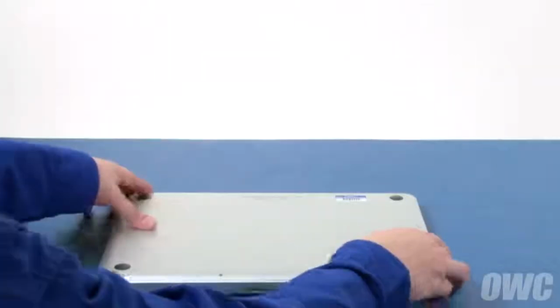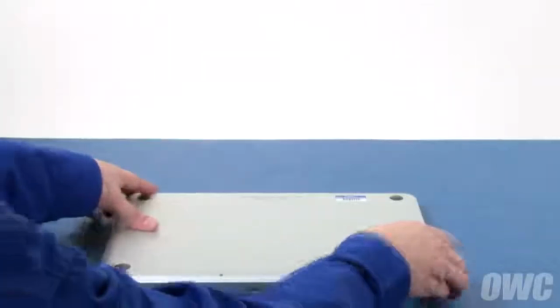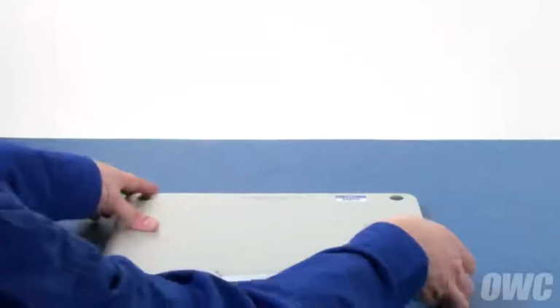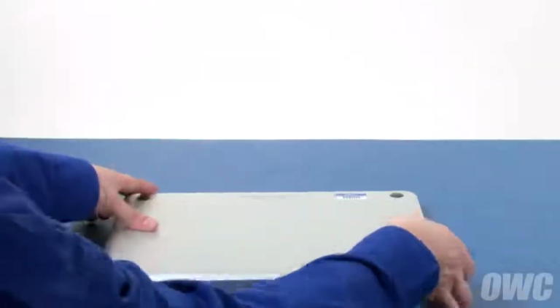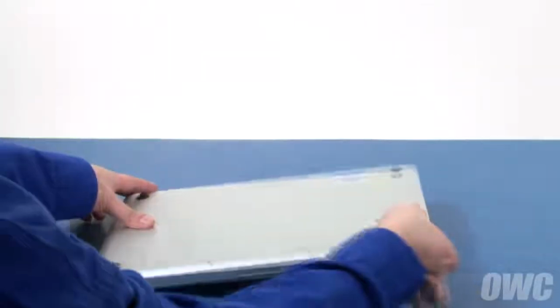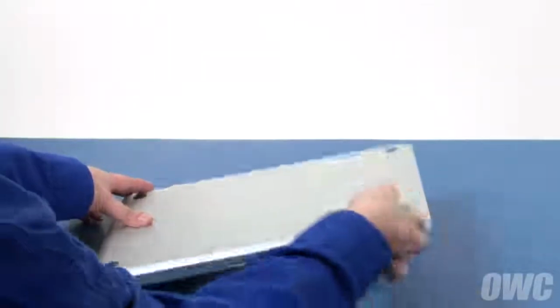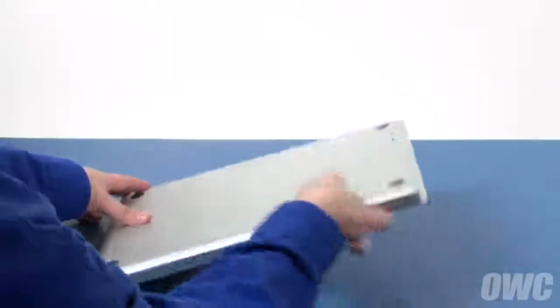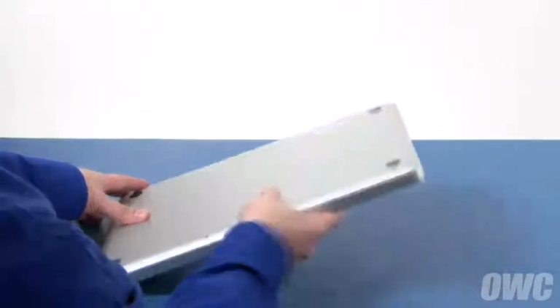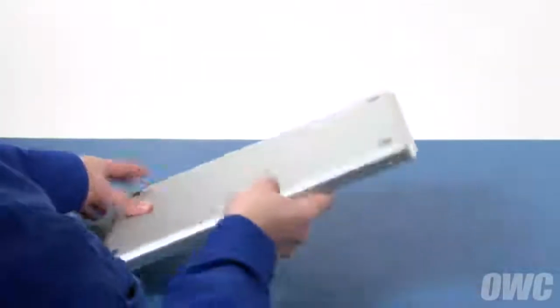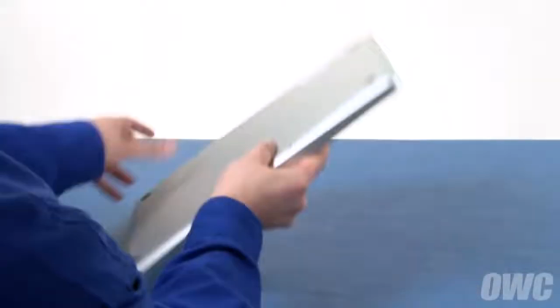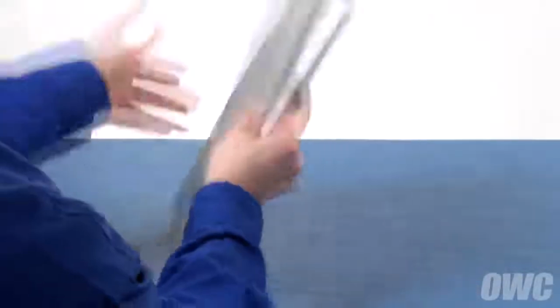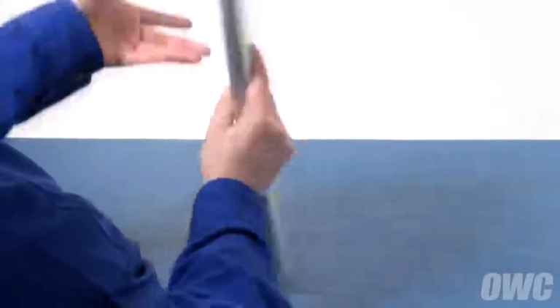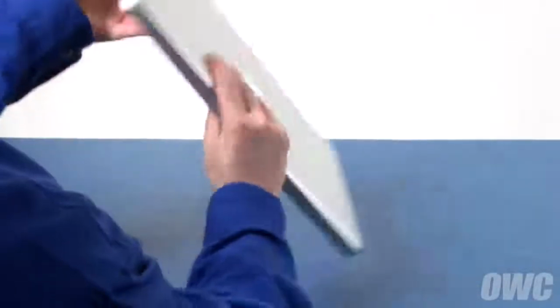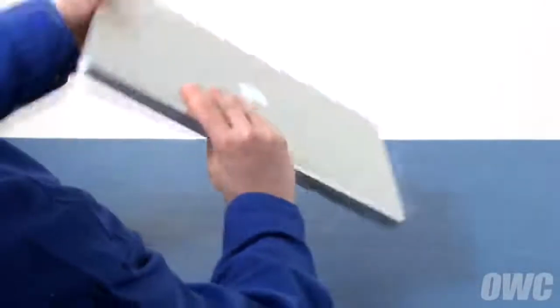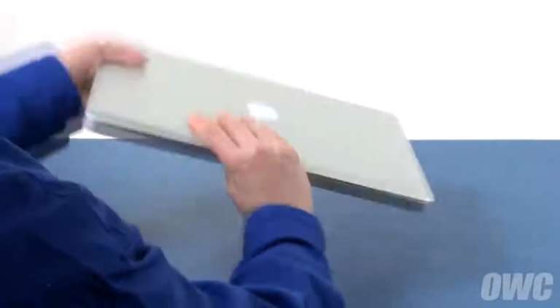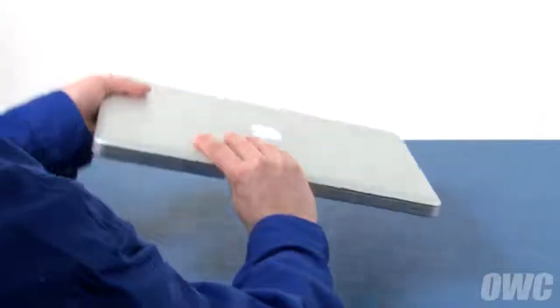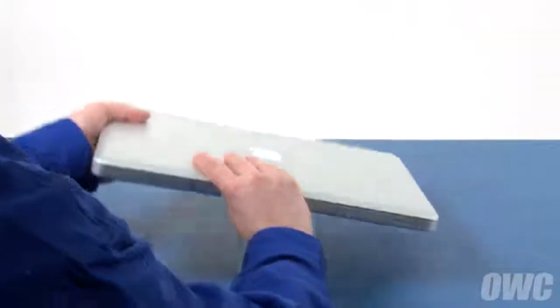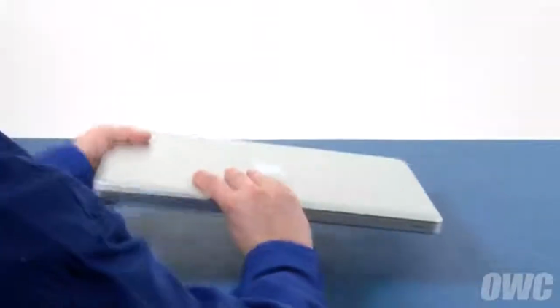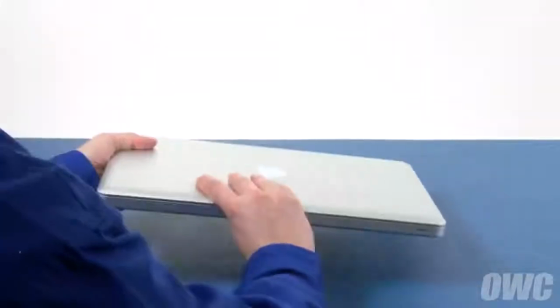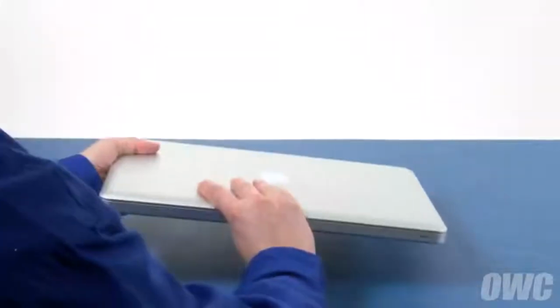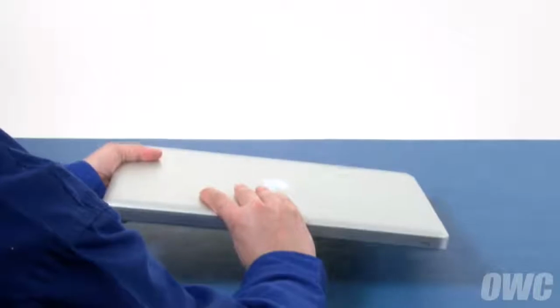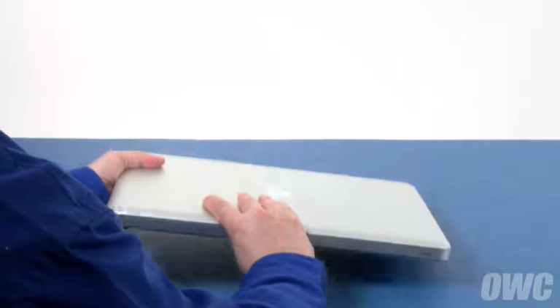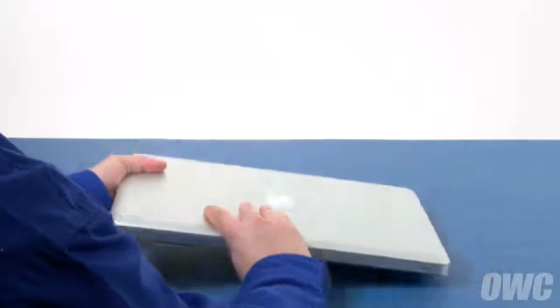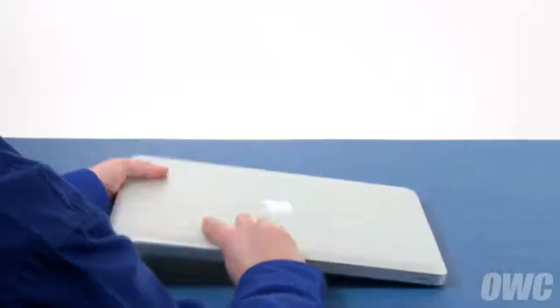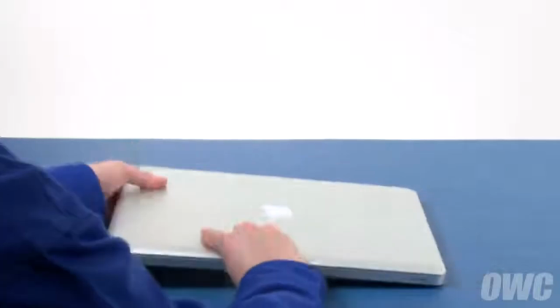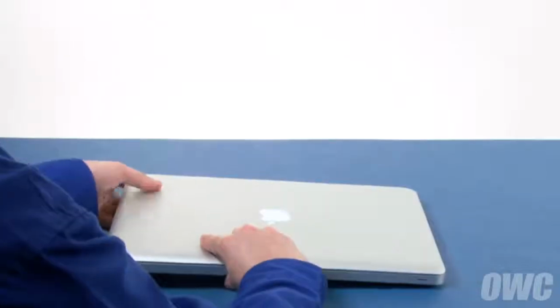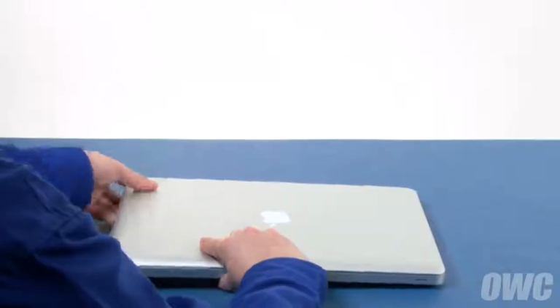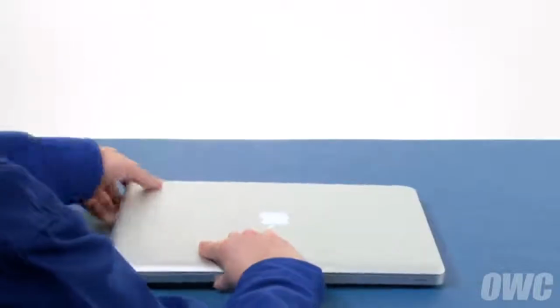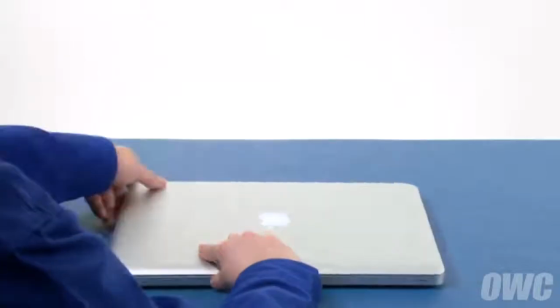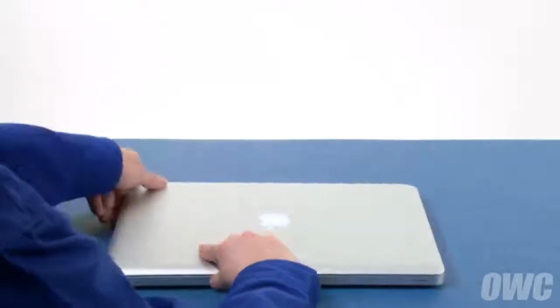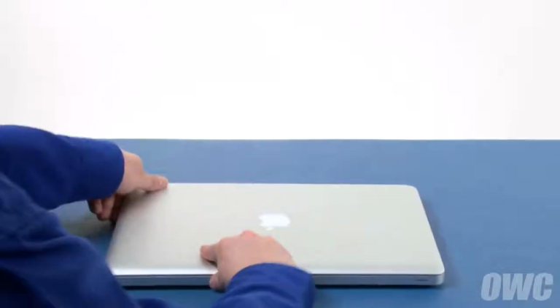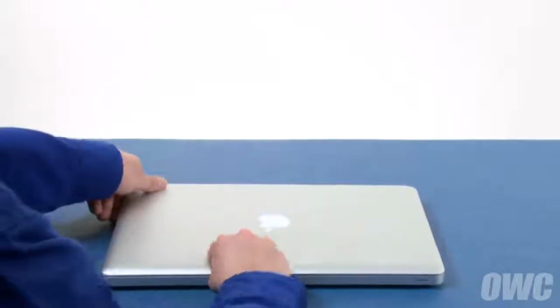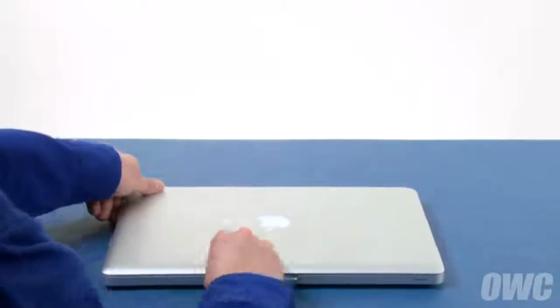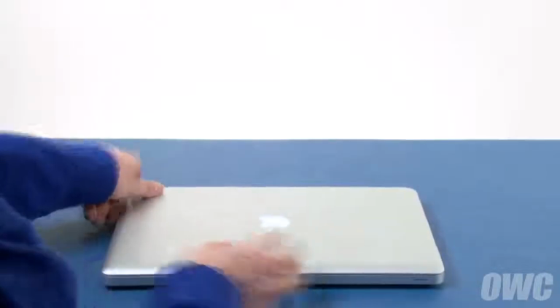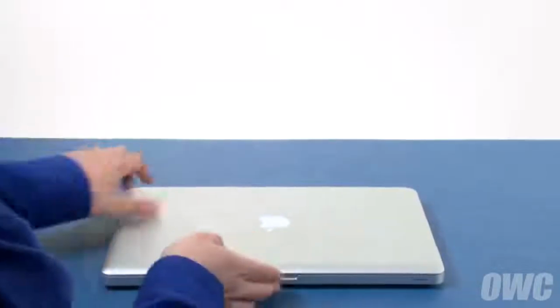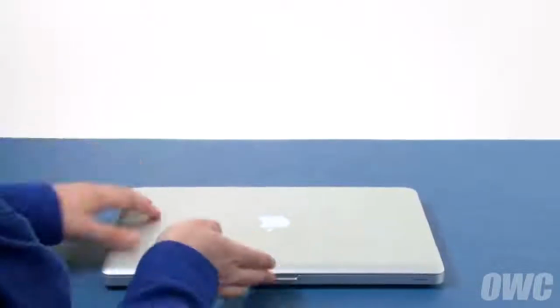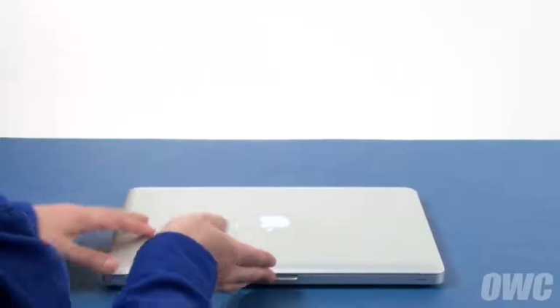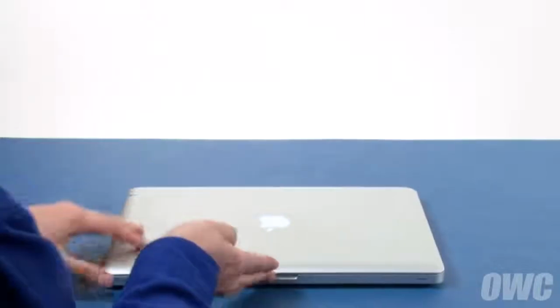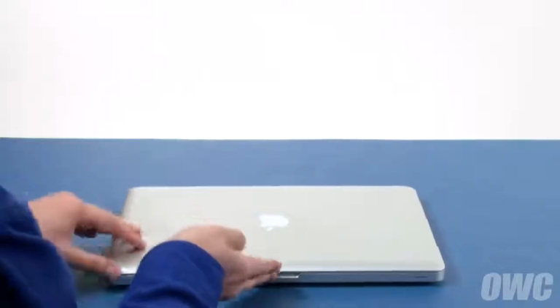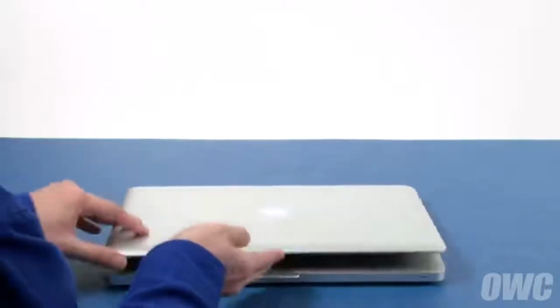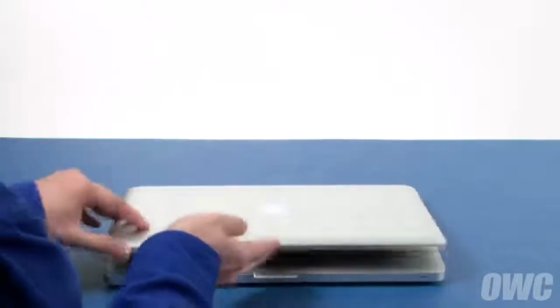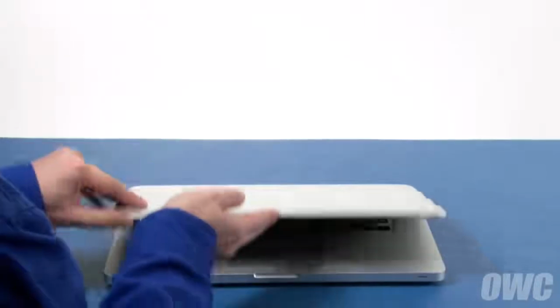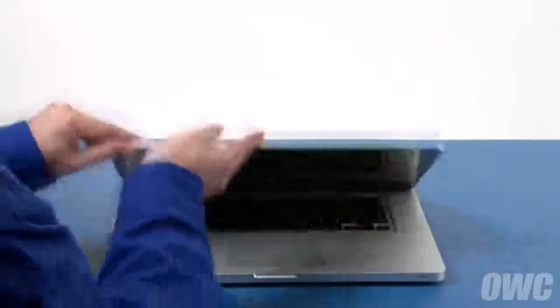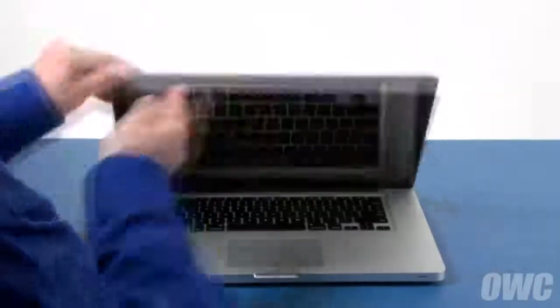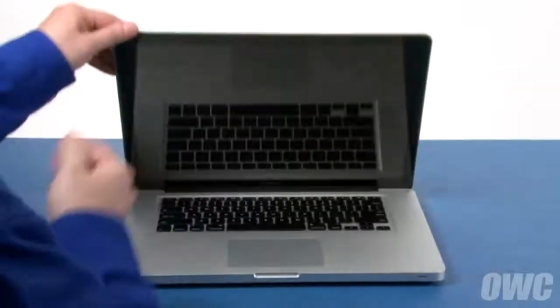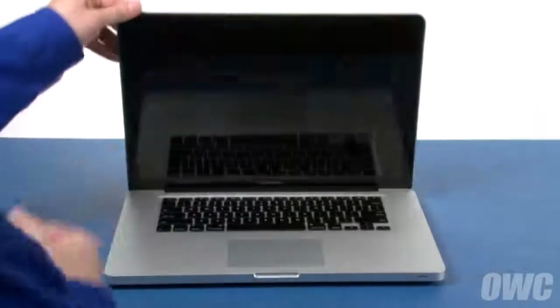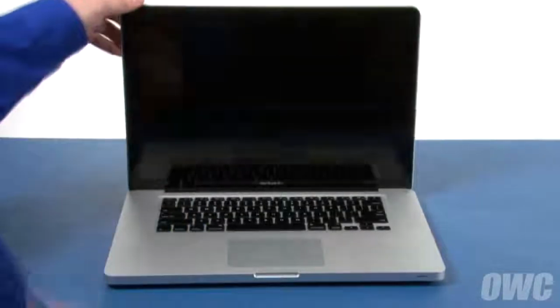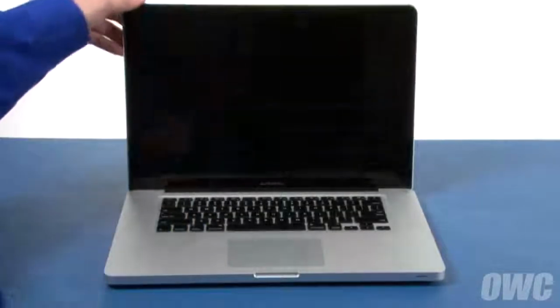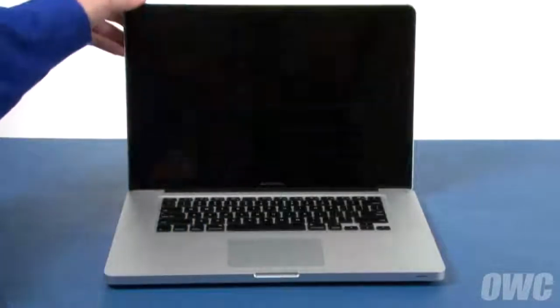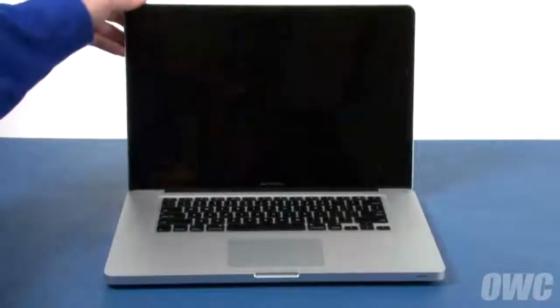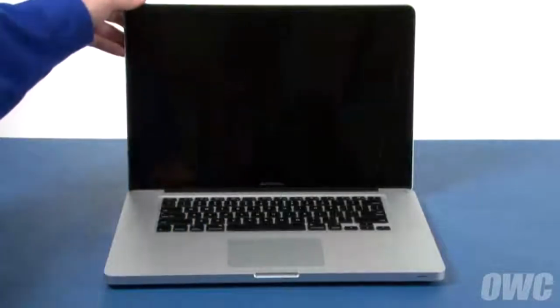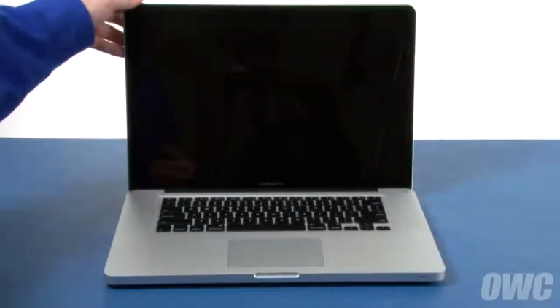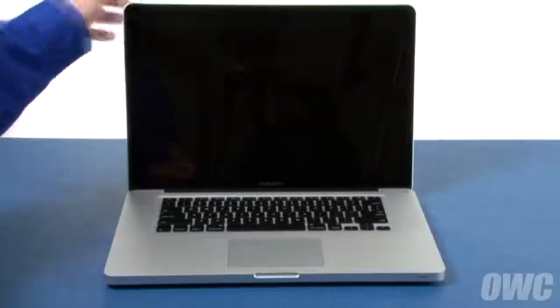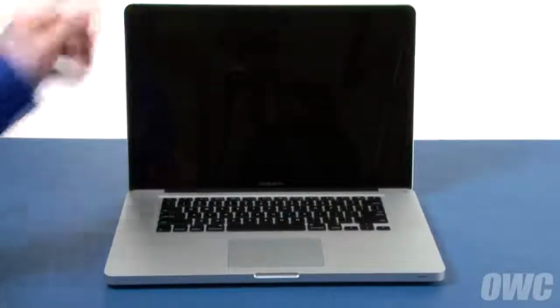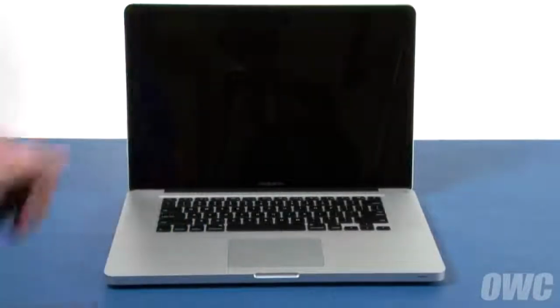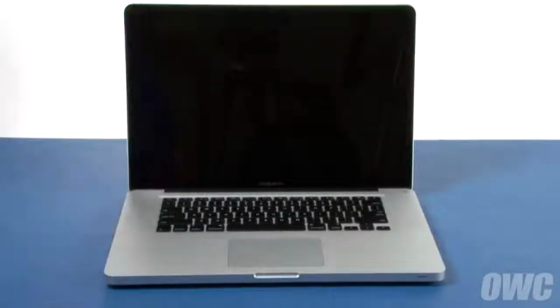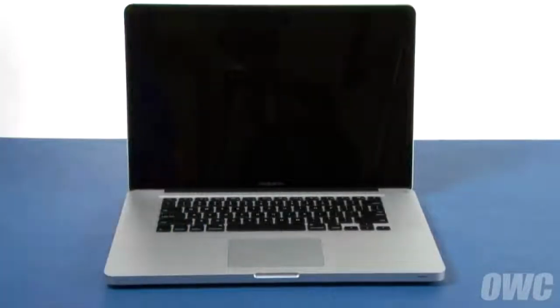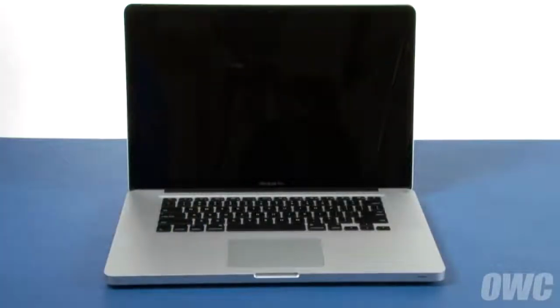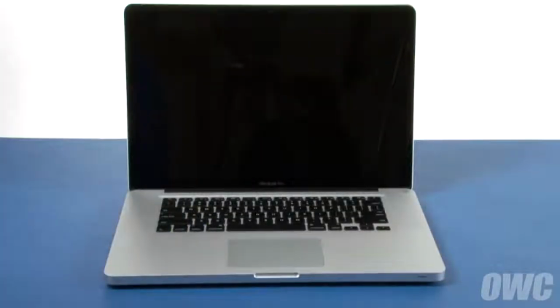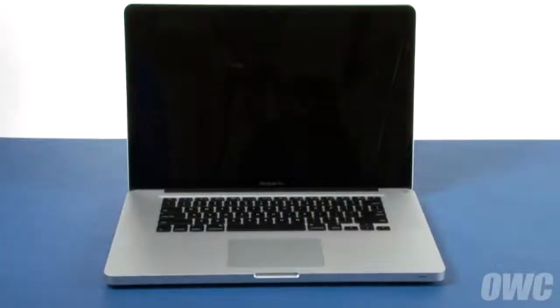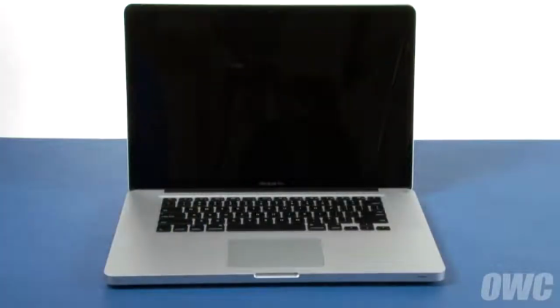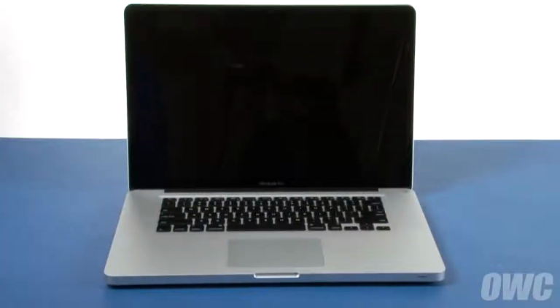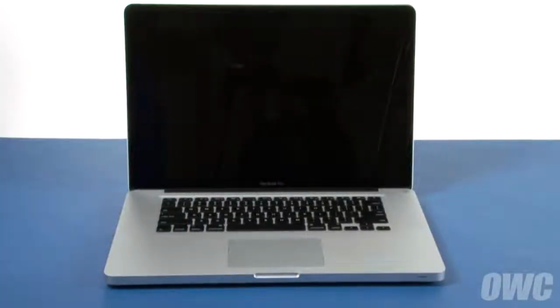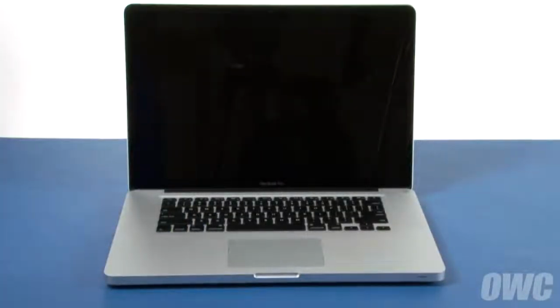You may now flip the MacBook Pro over, open it up, and turn it on.